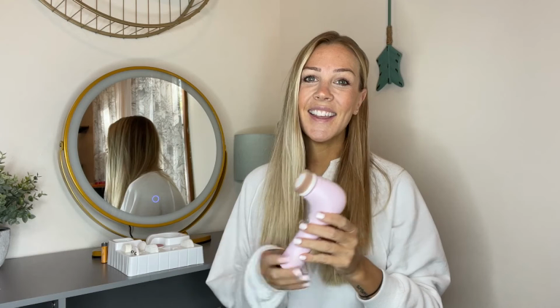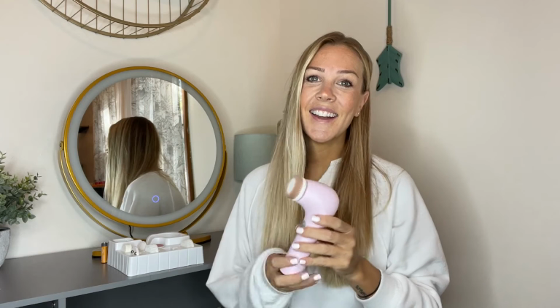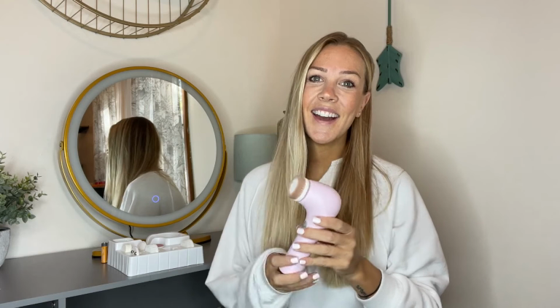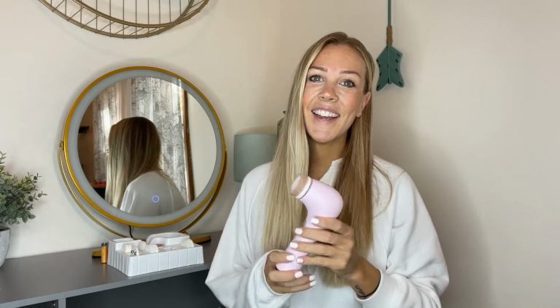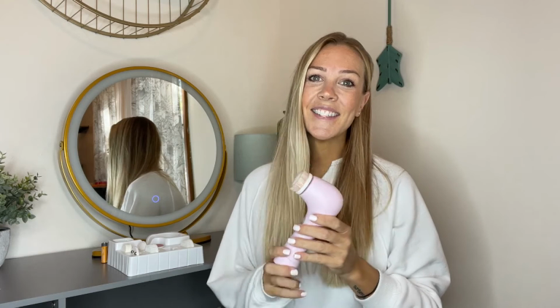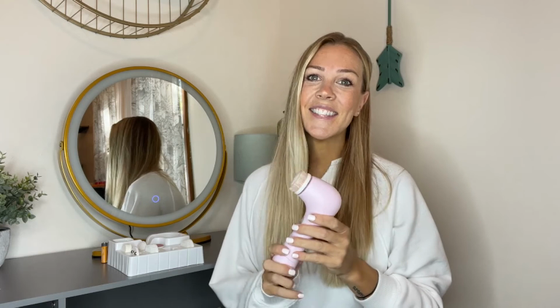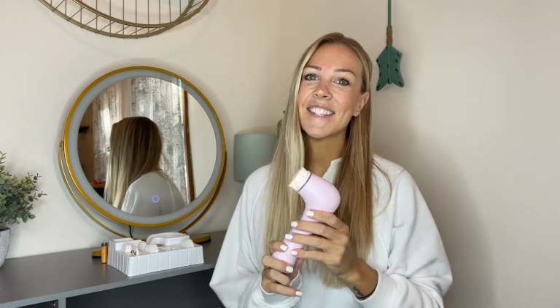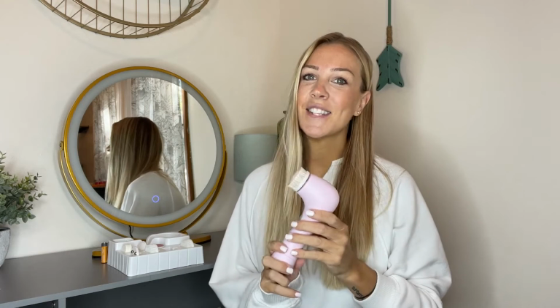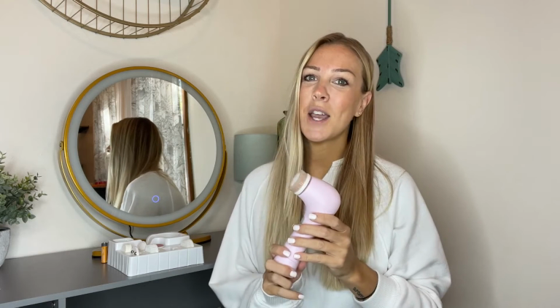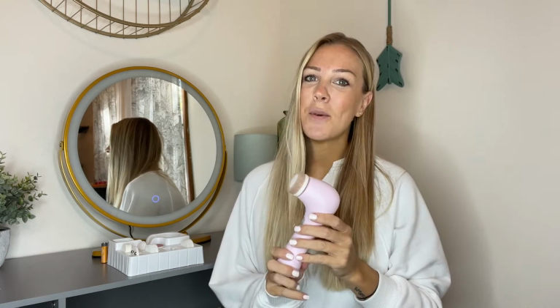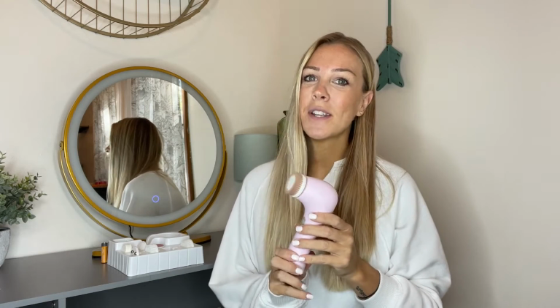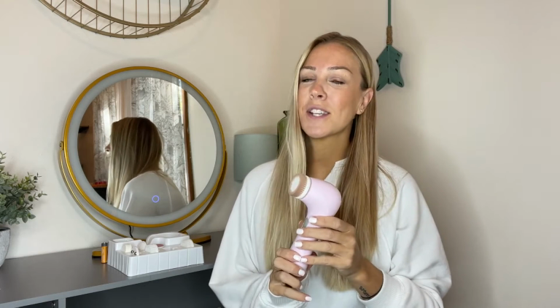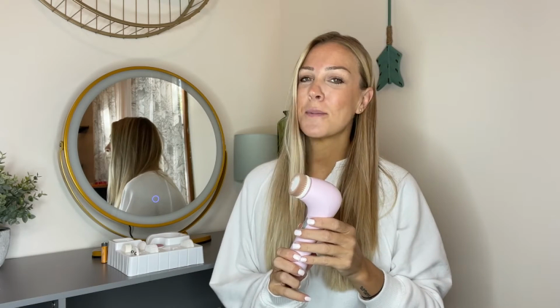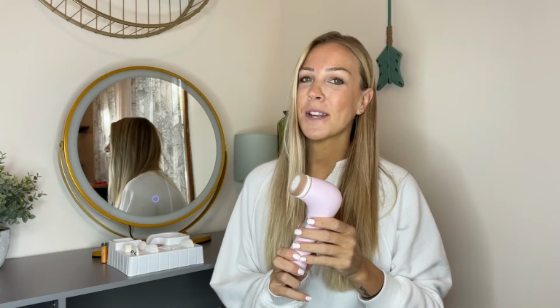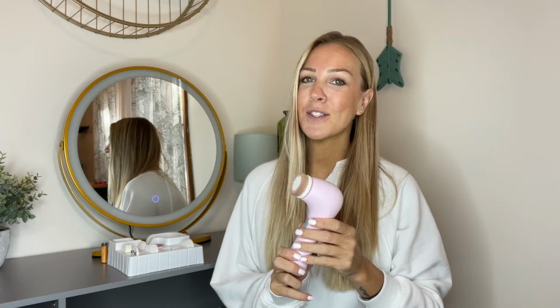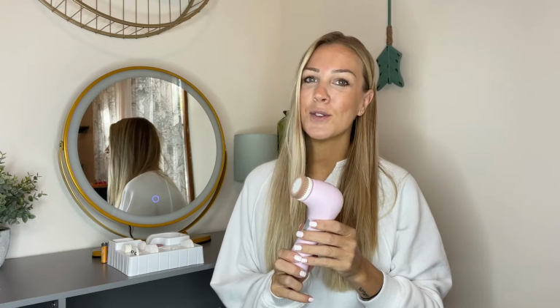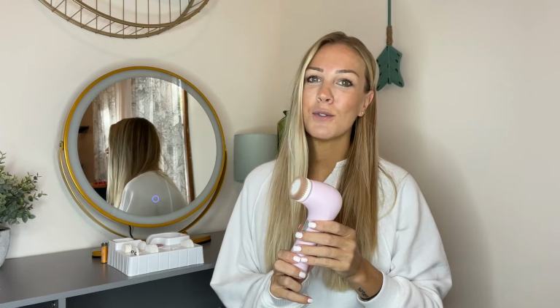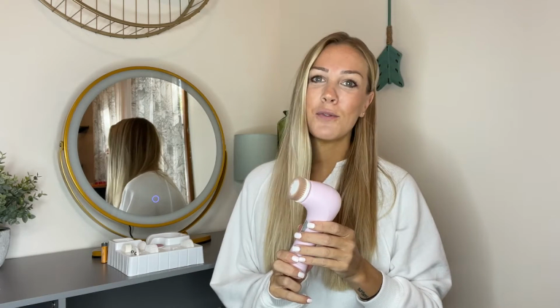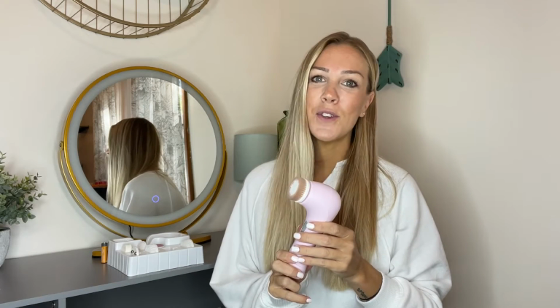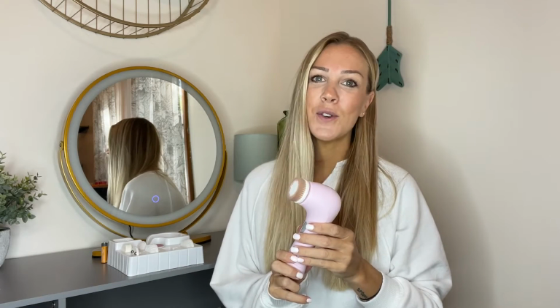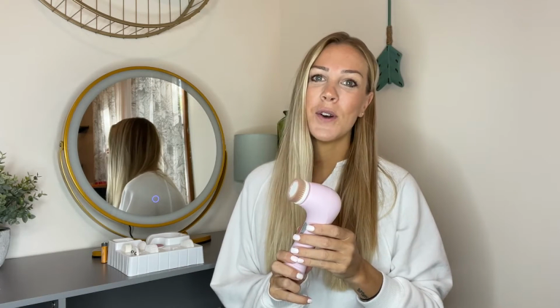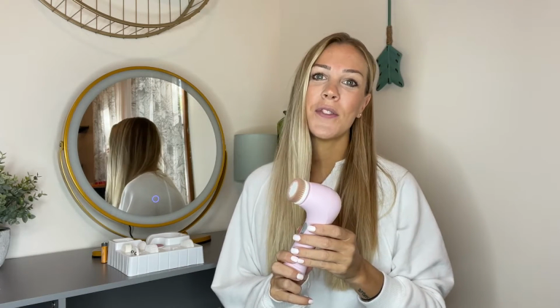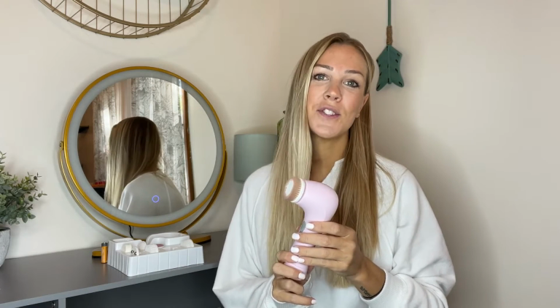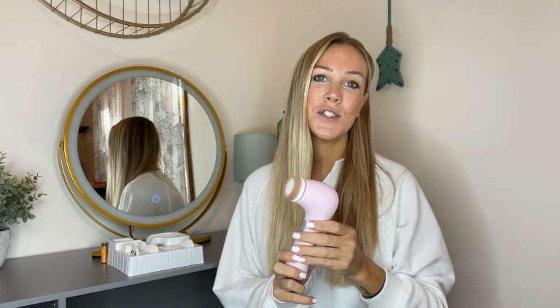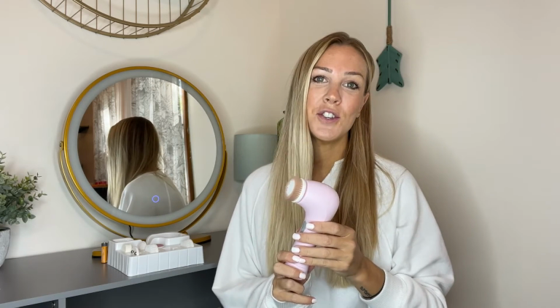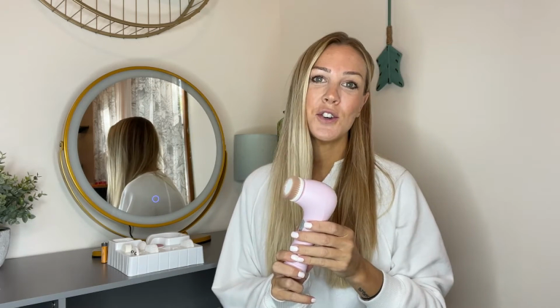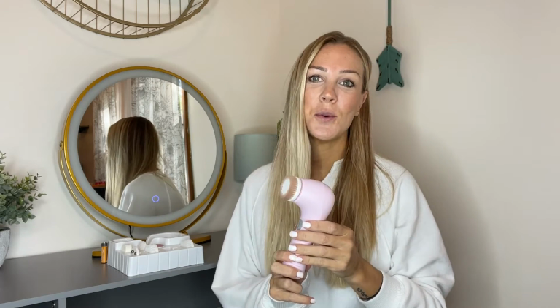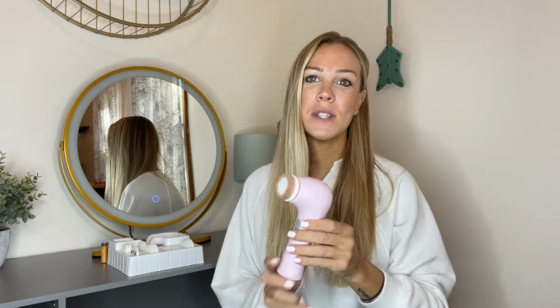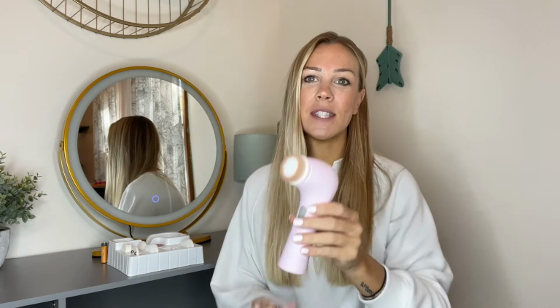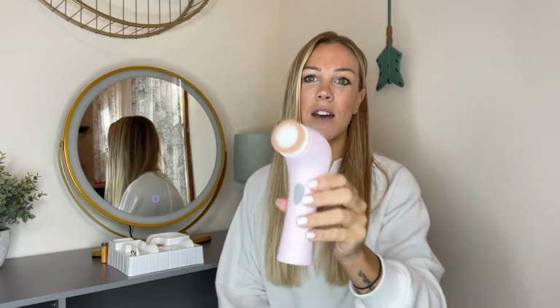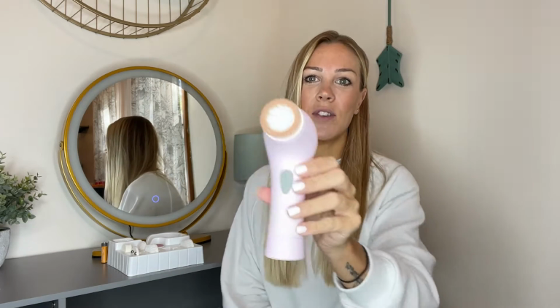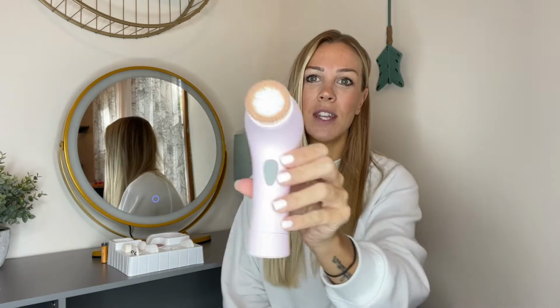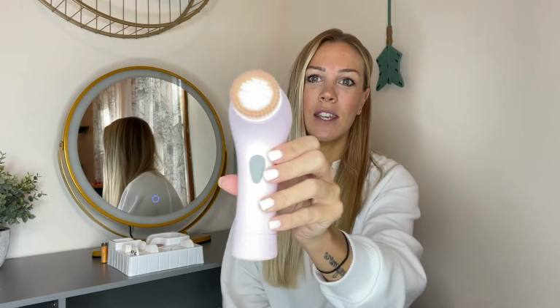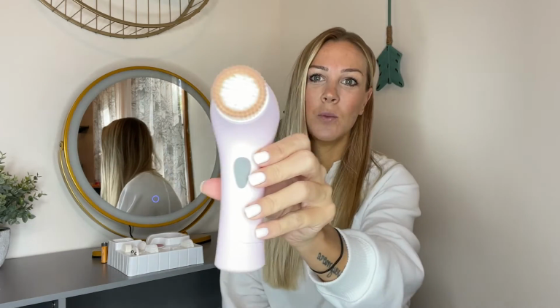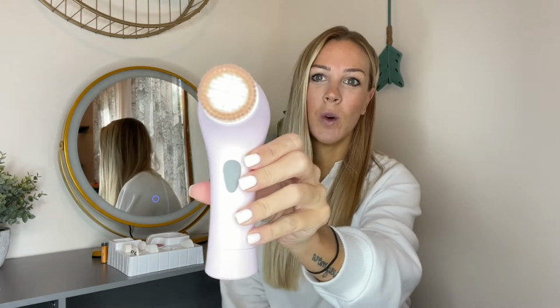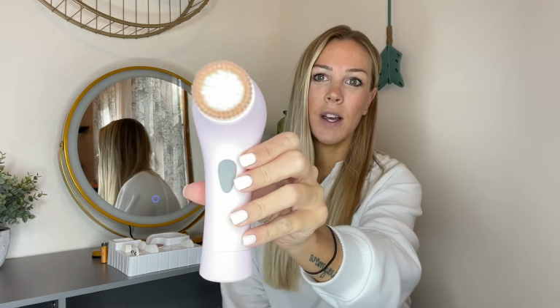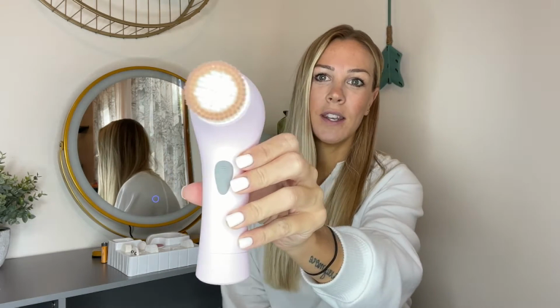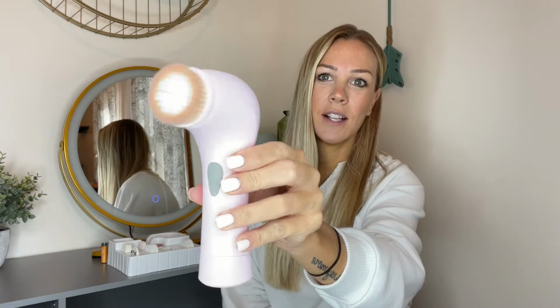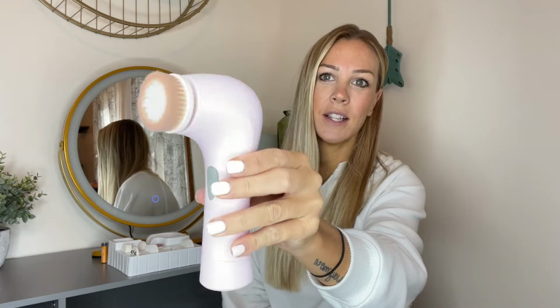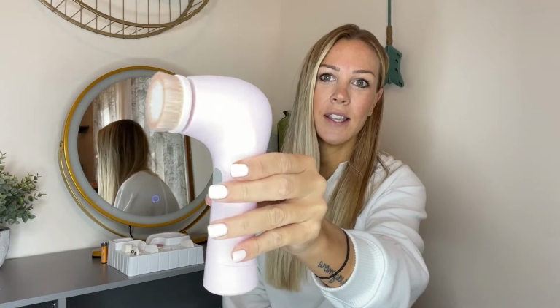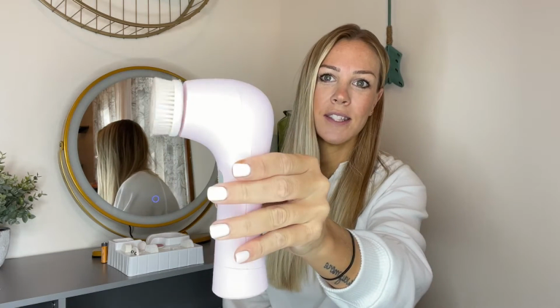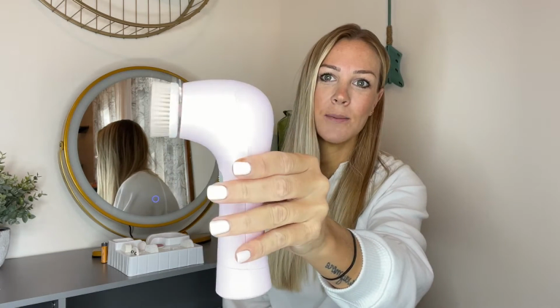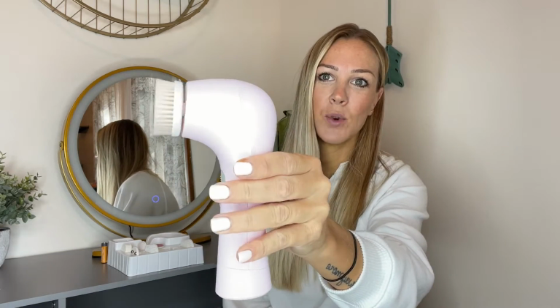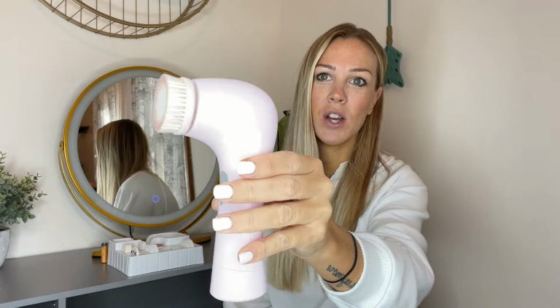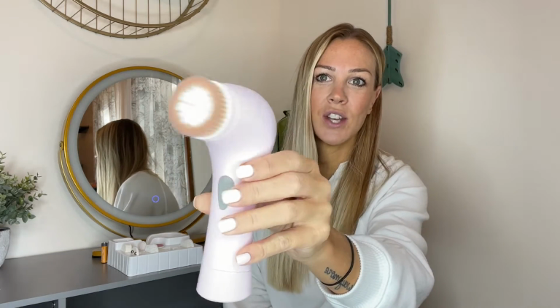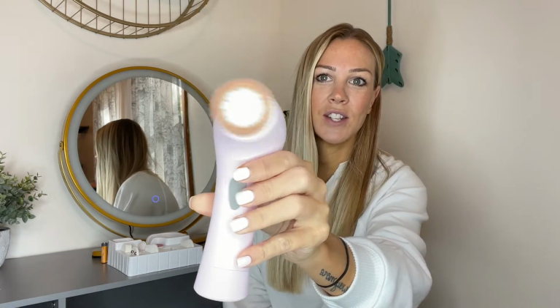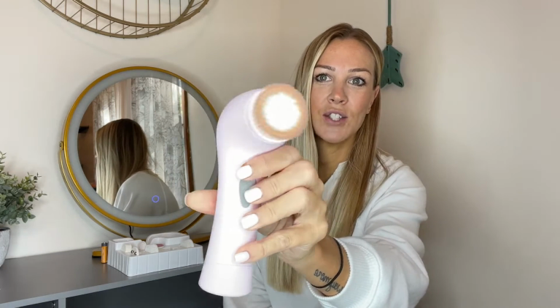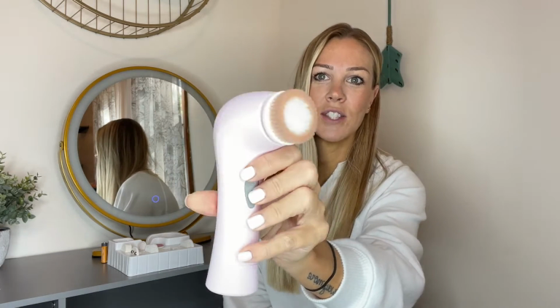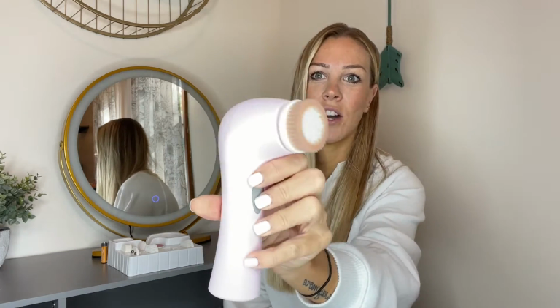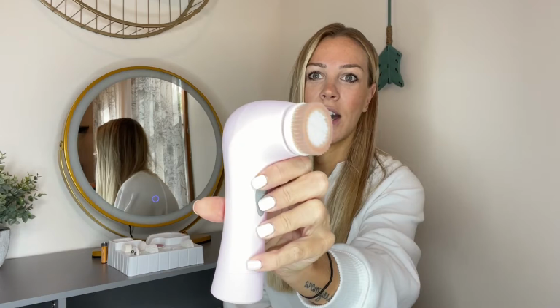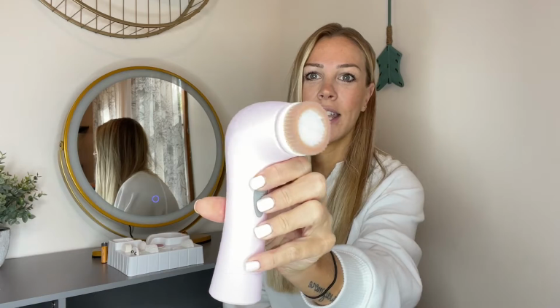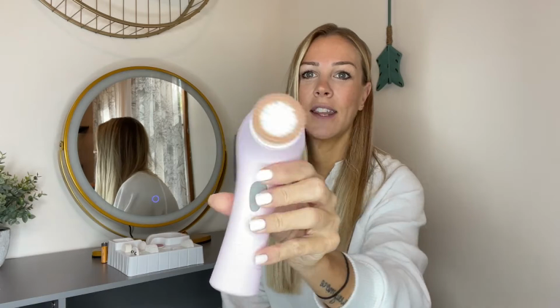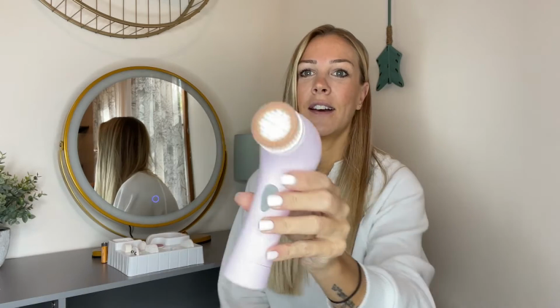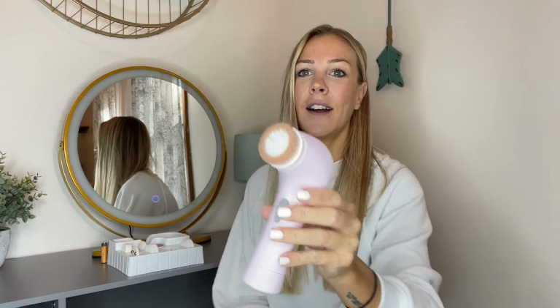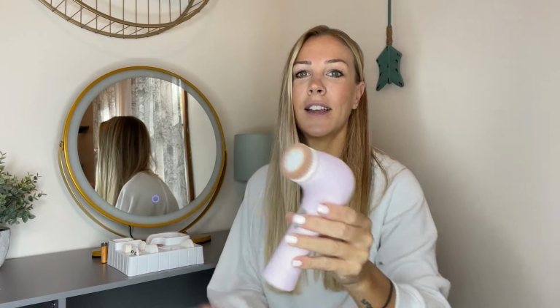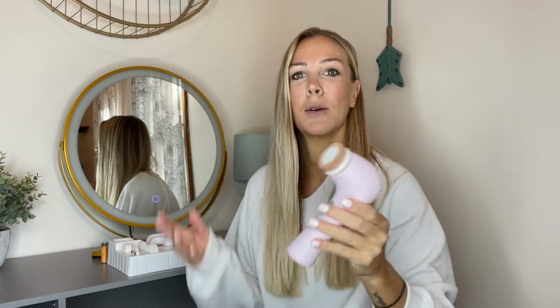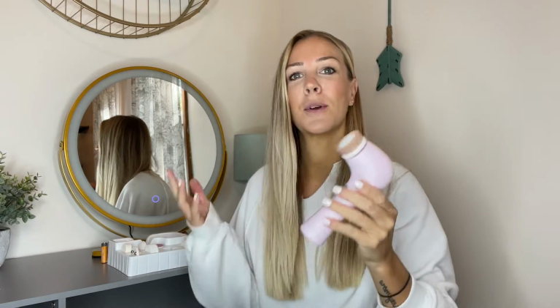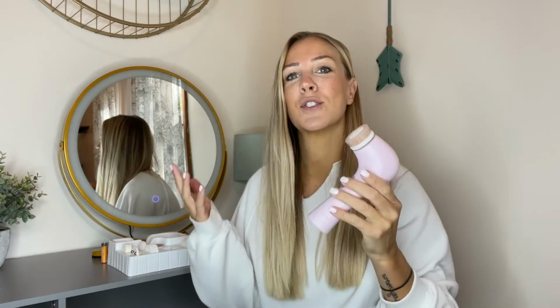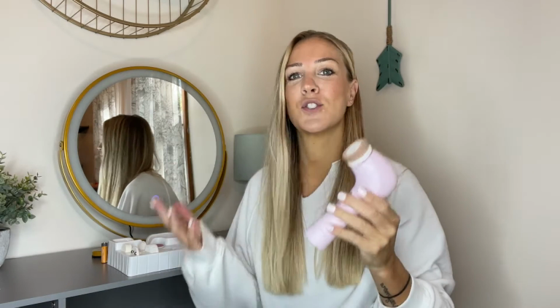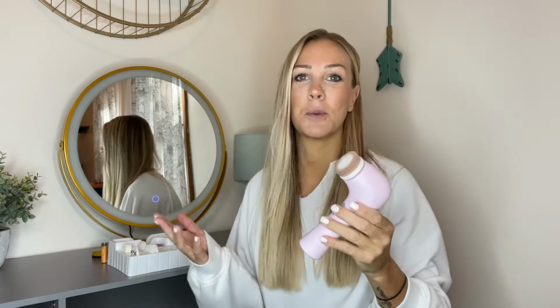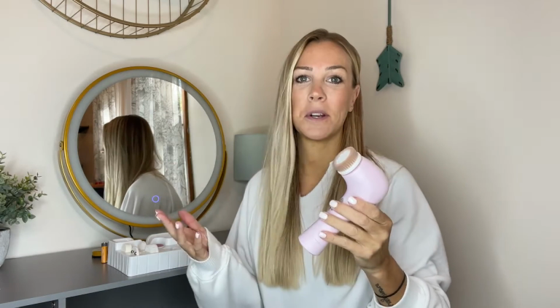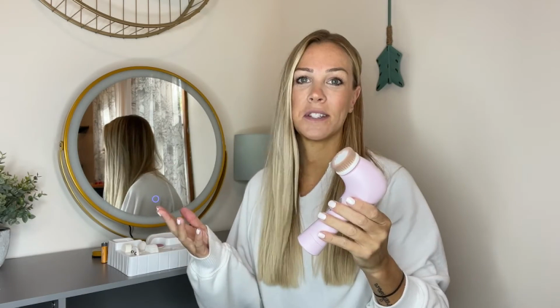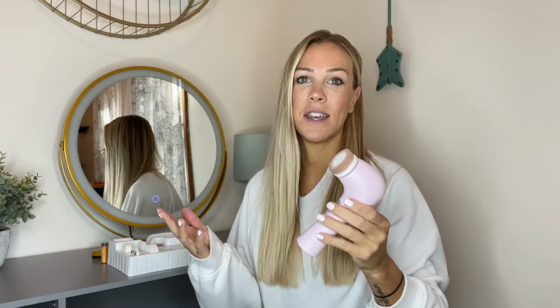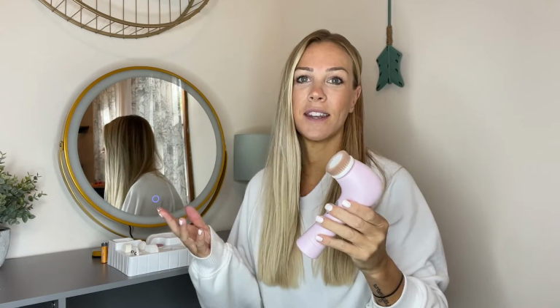Hey guys, today I wanted to come on and do a review on this new 7-in-1 cleansing brush I just got, and I am super excited.